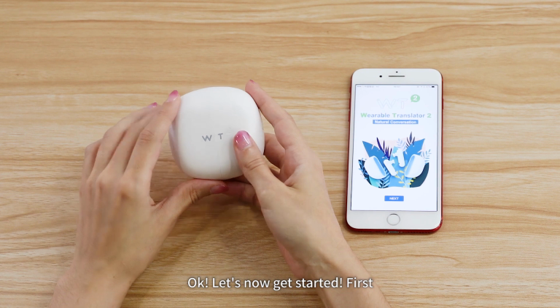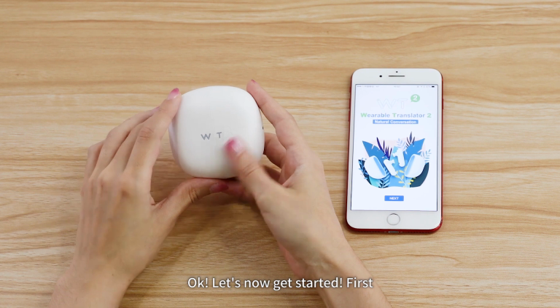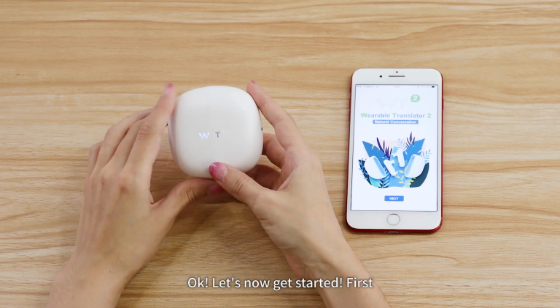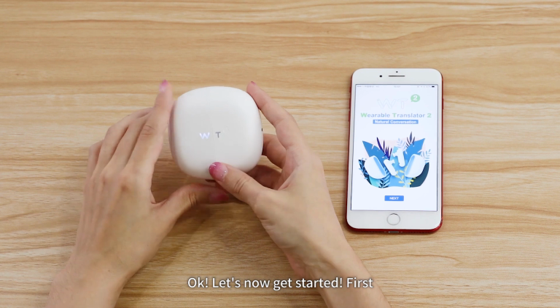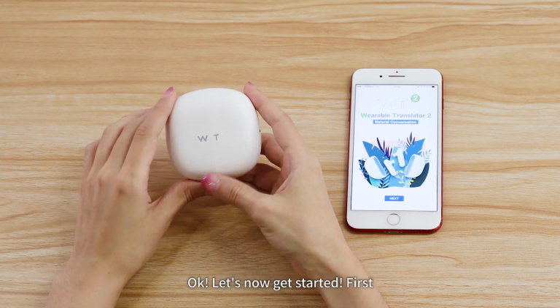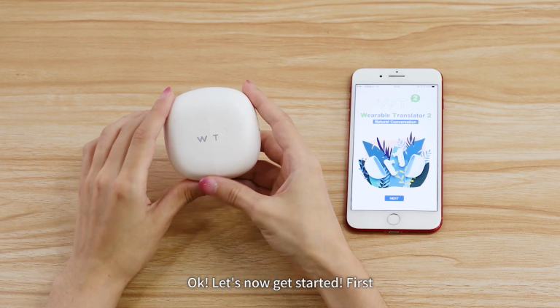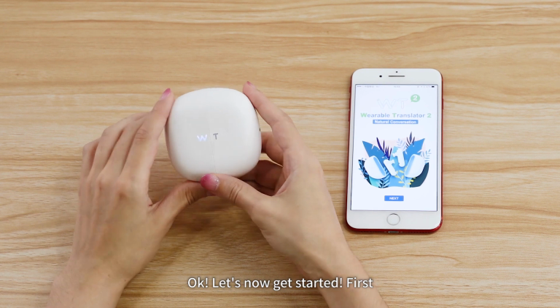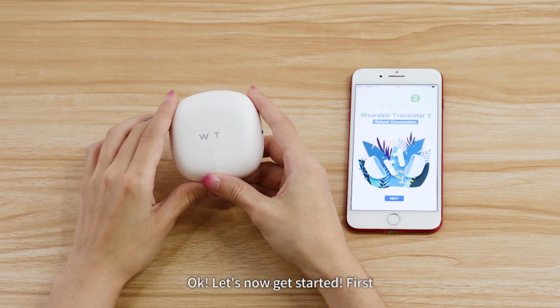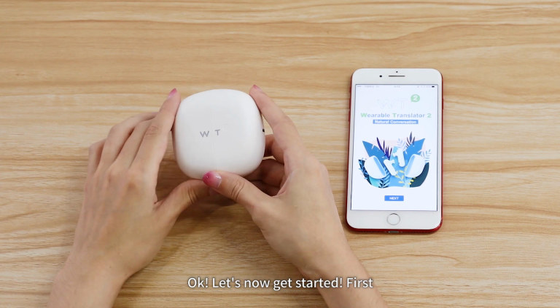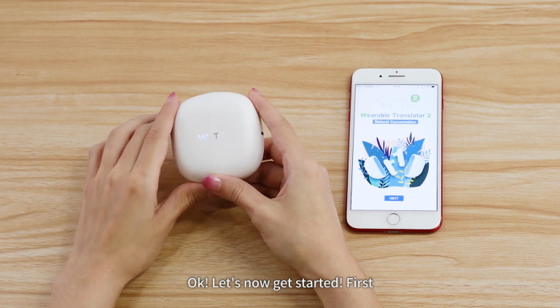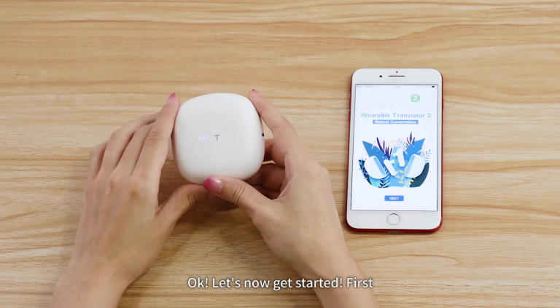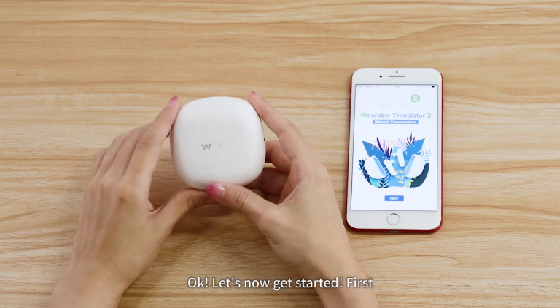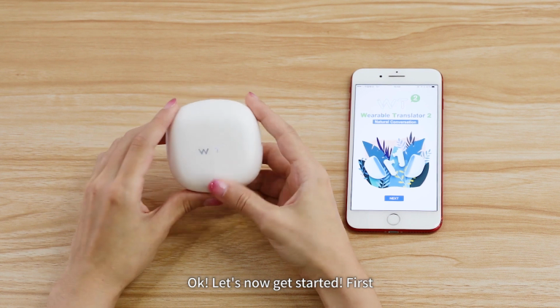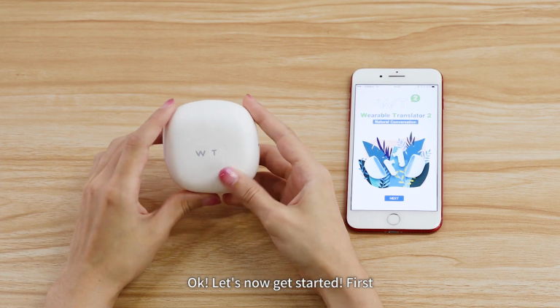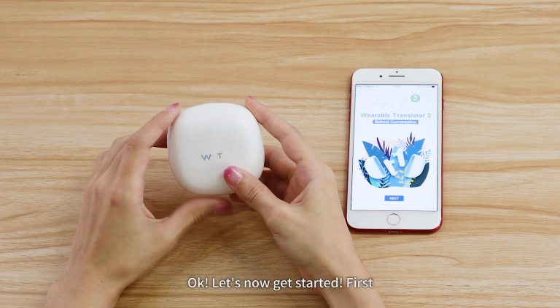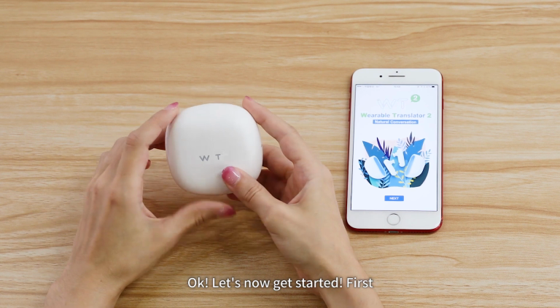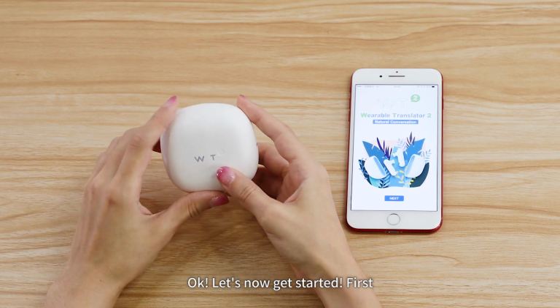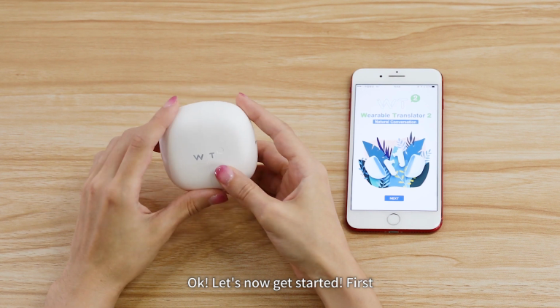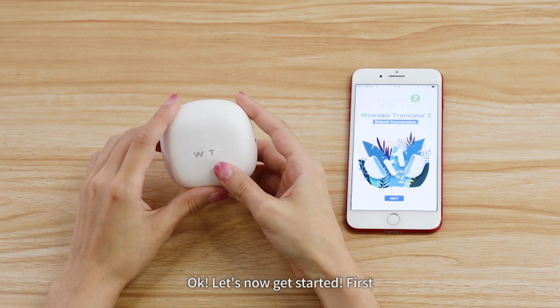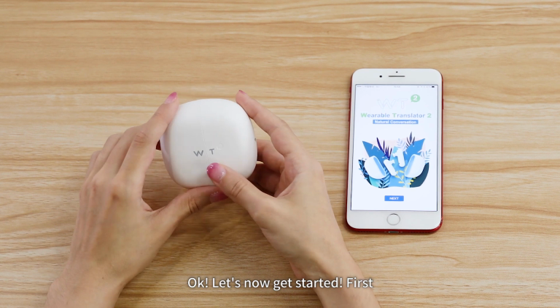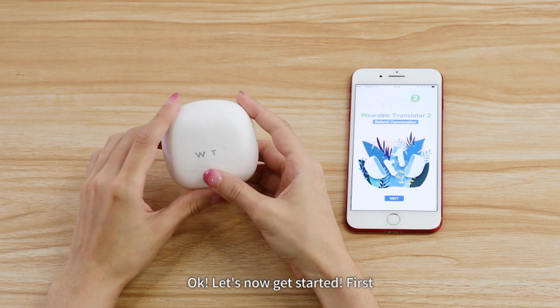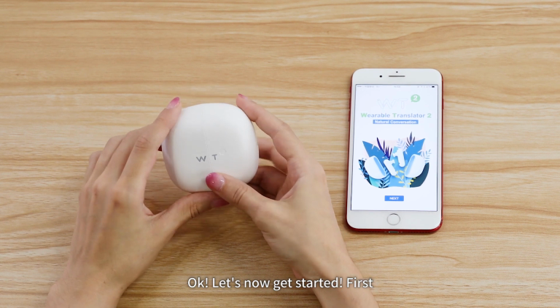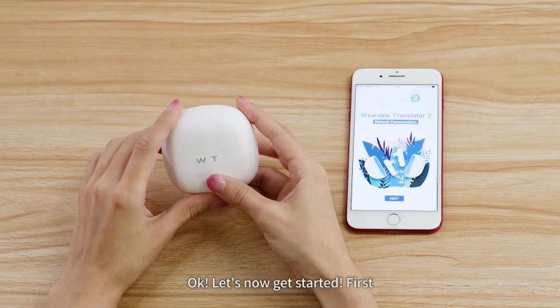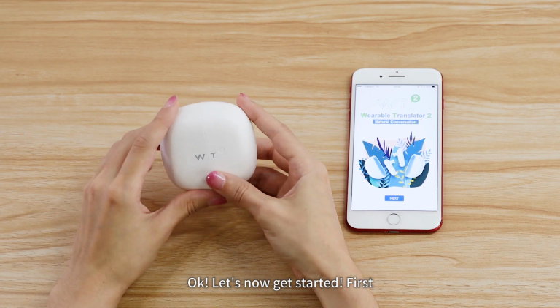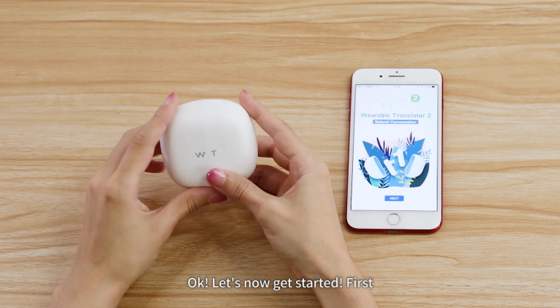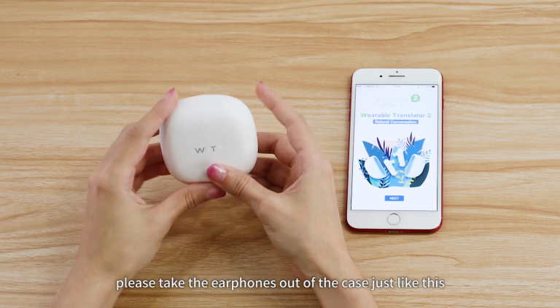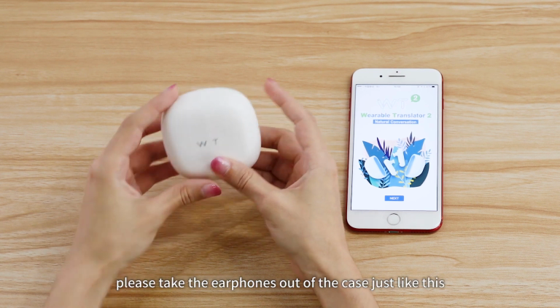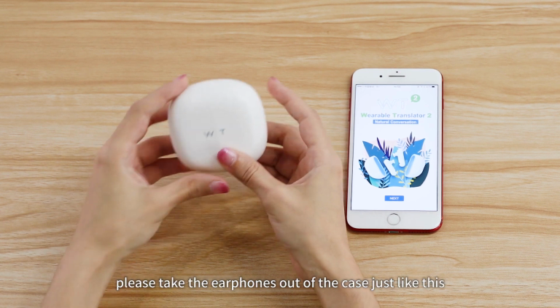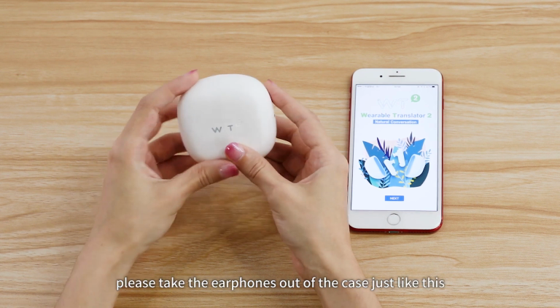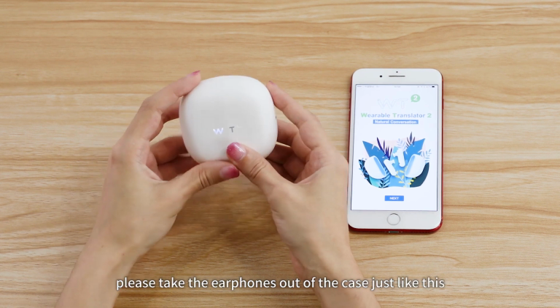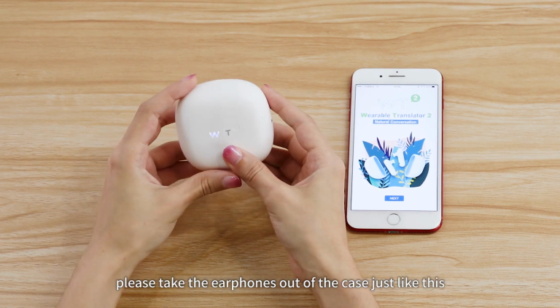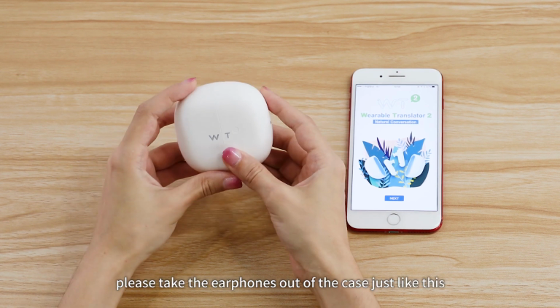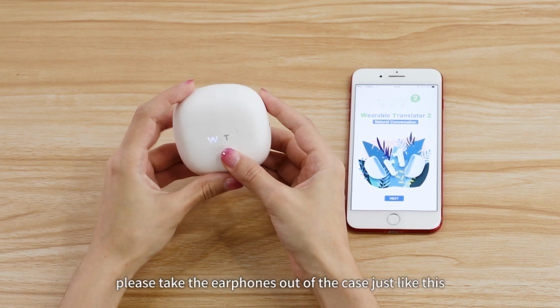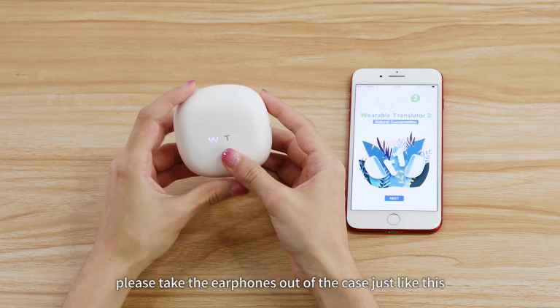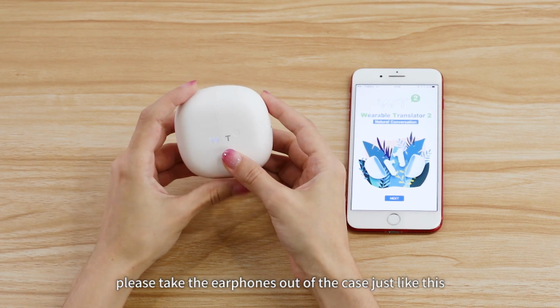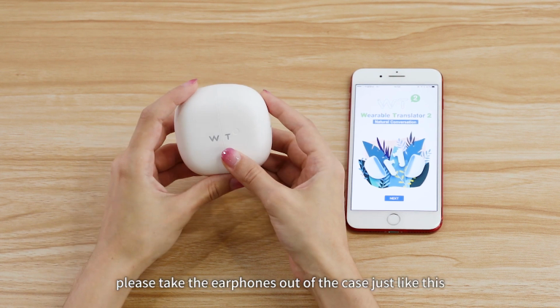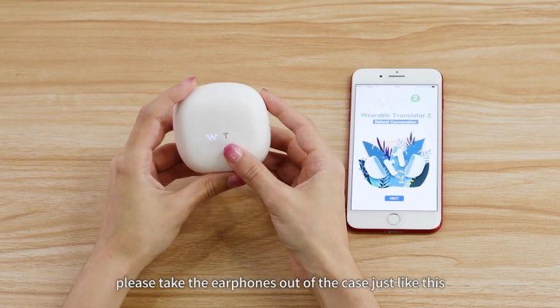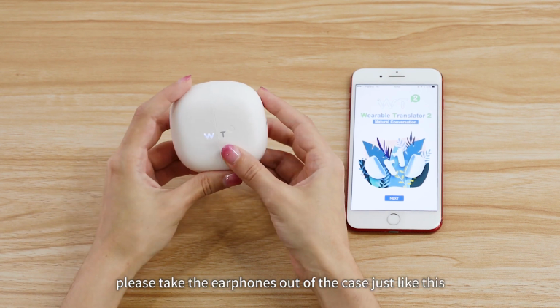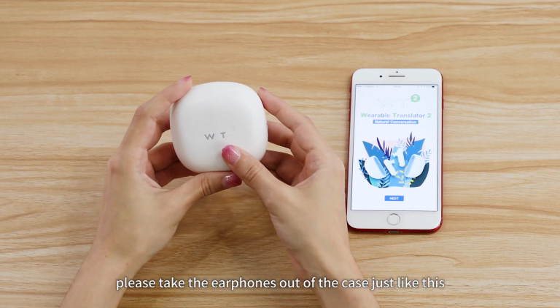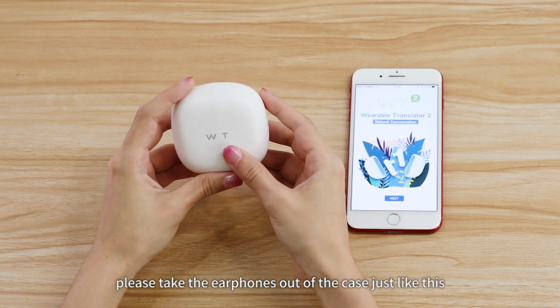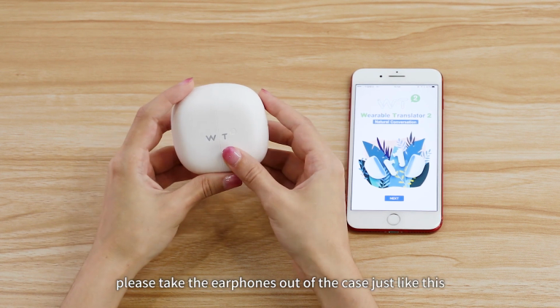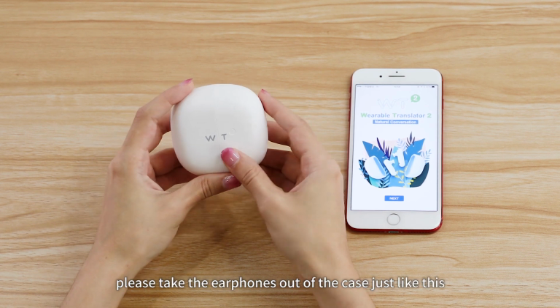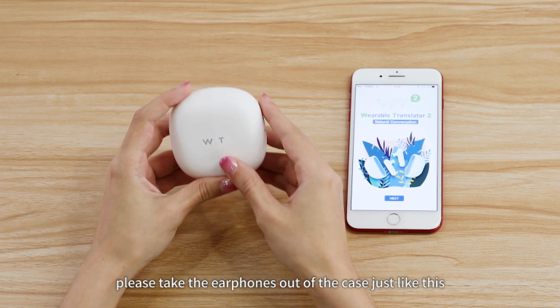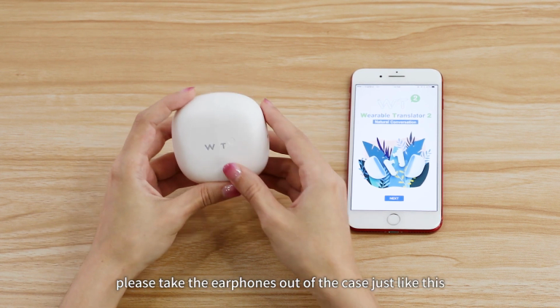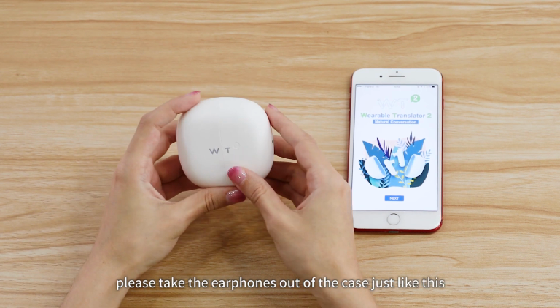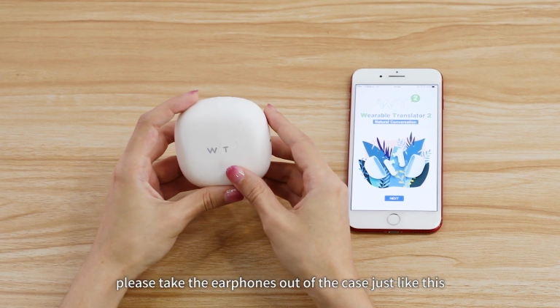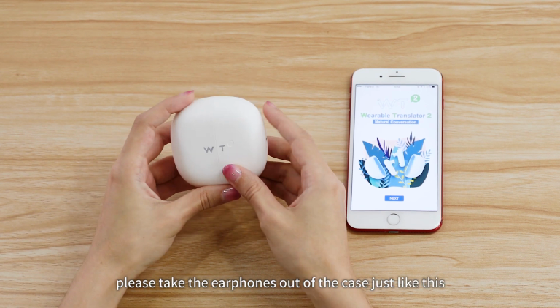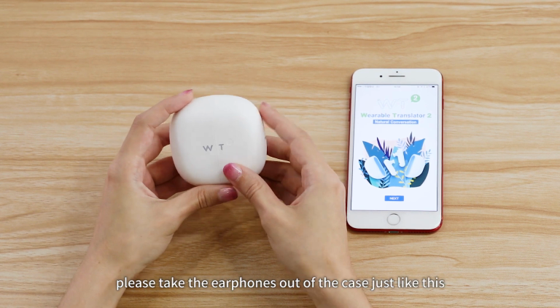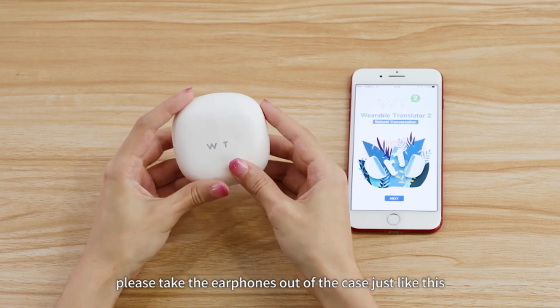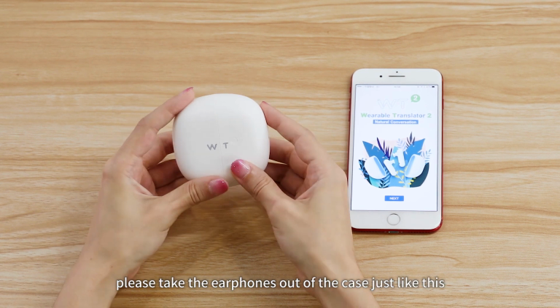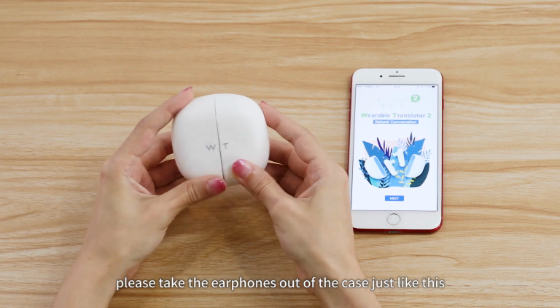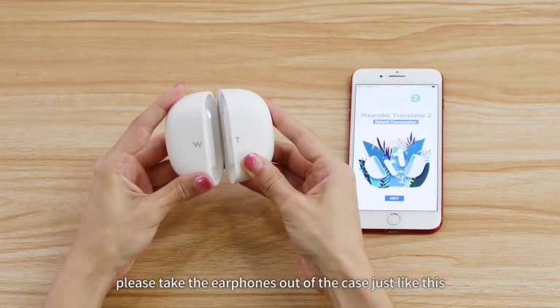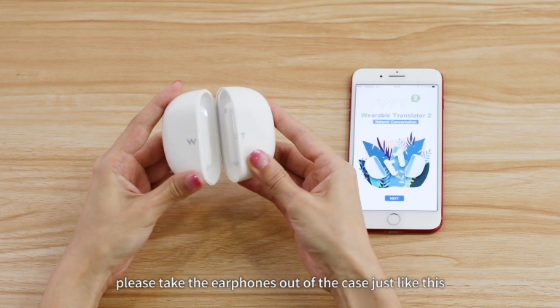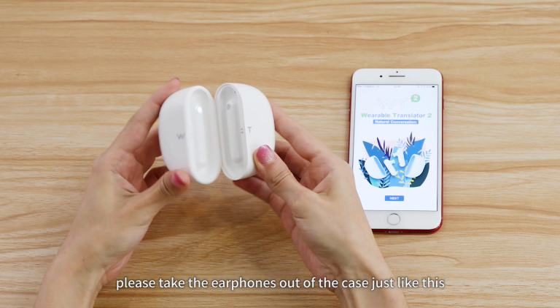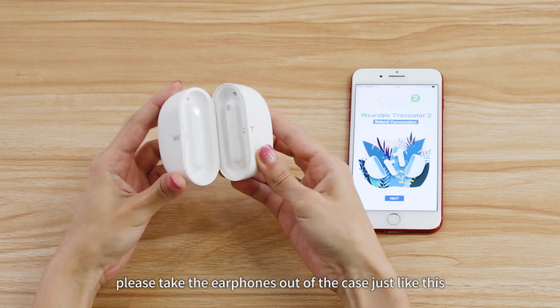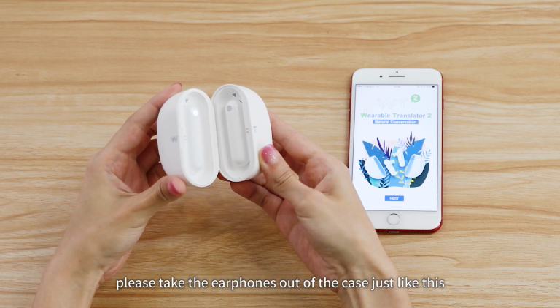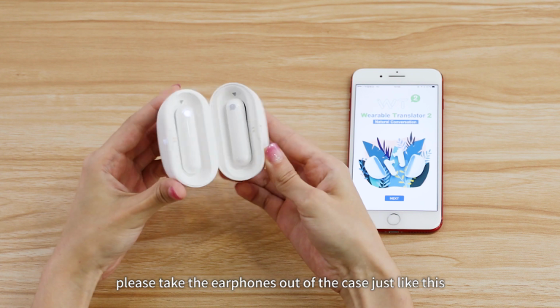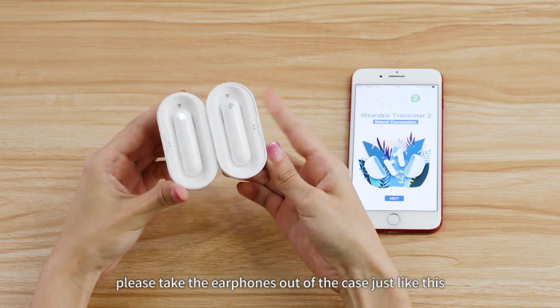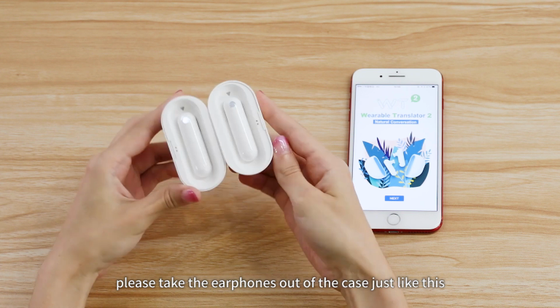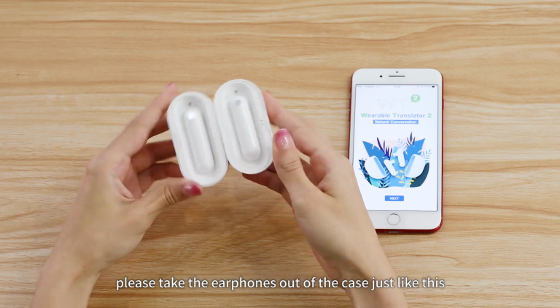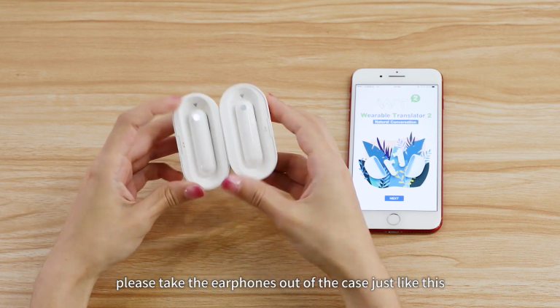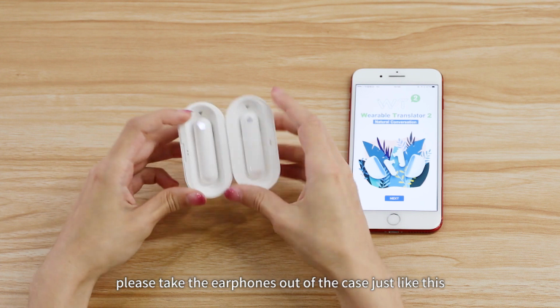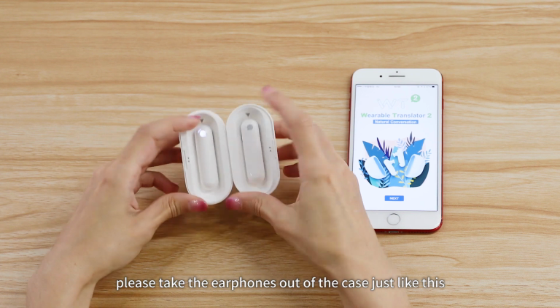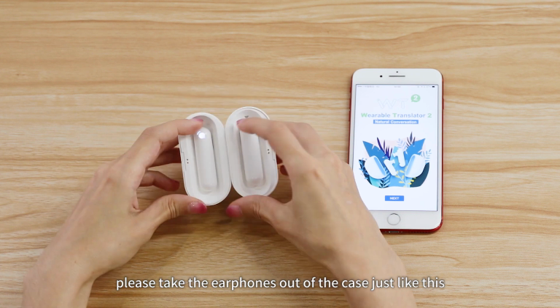Let's now get started. First, please take the earphones out of the case, just like this.